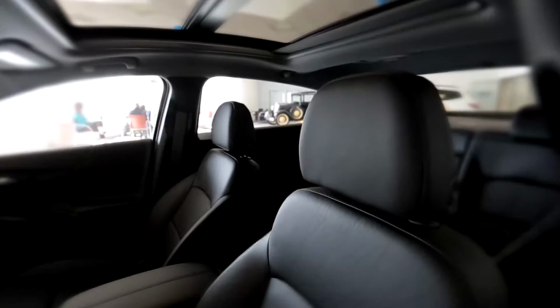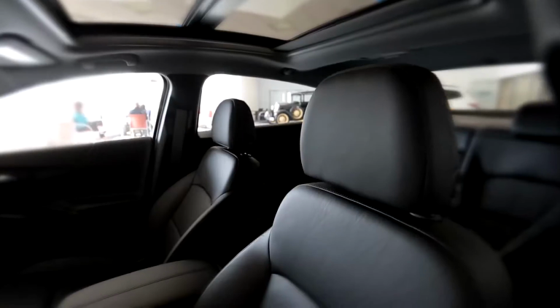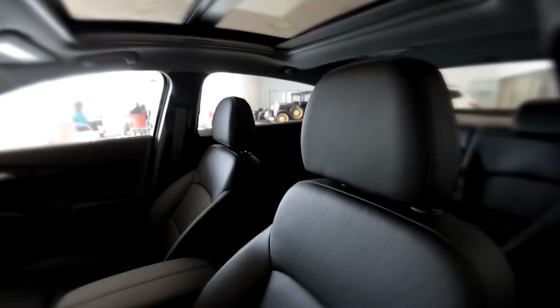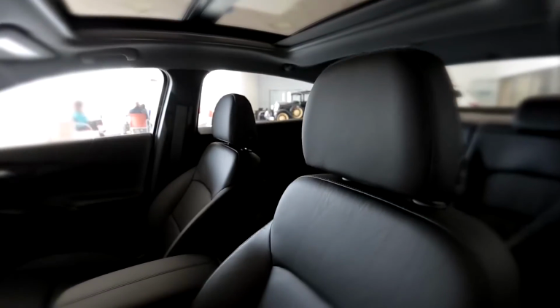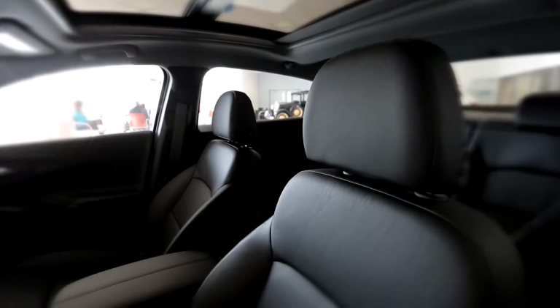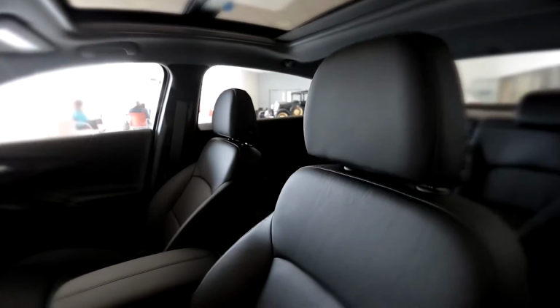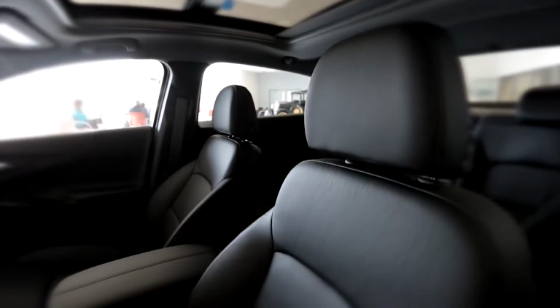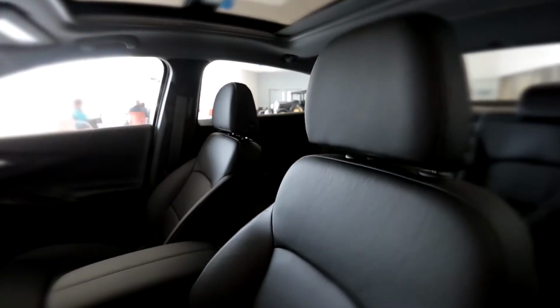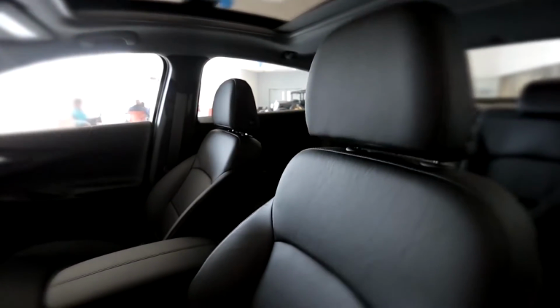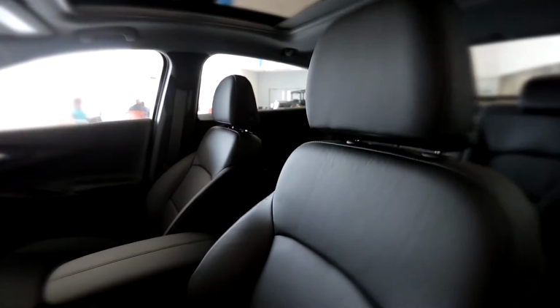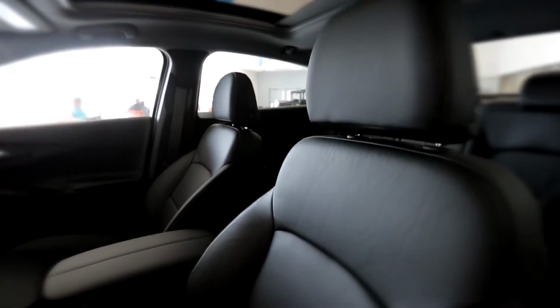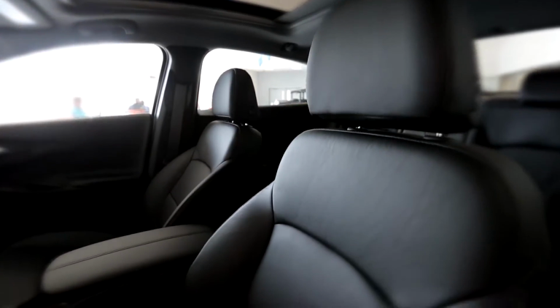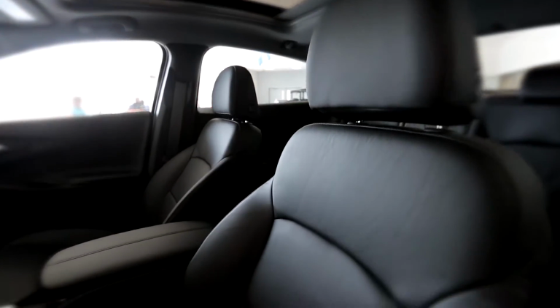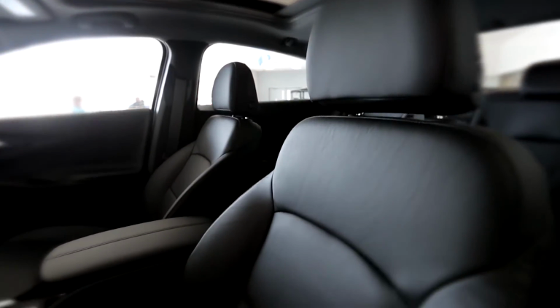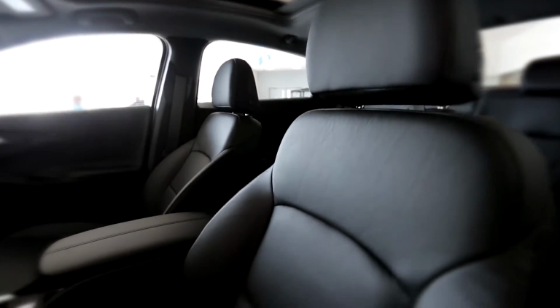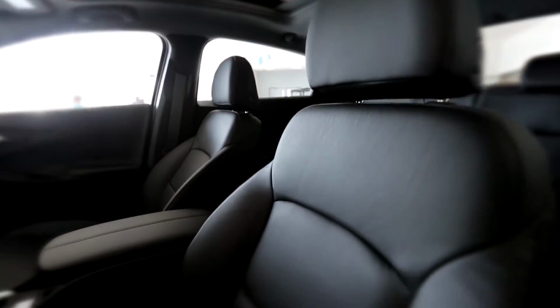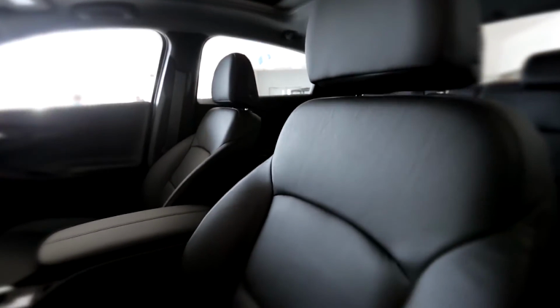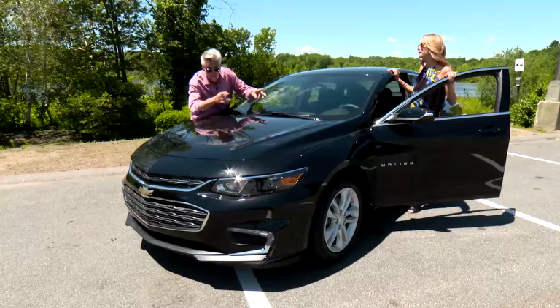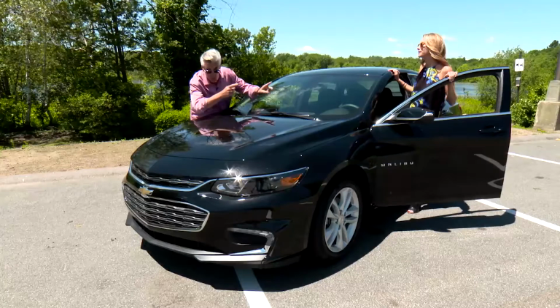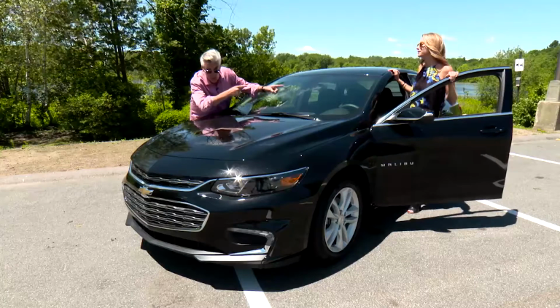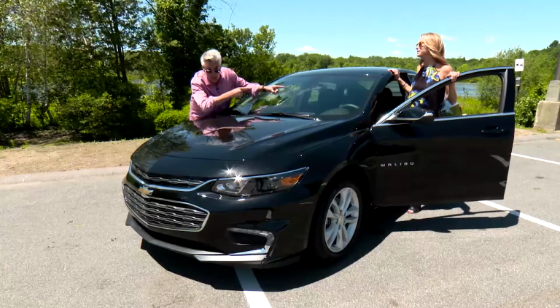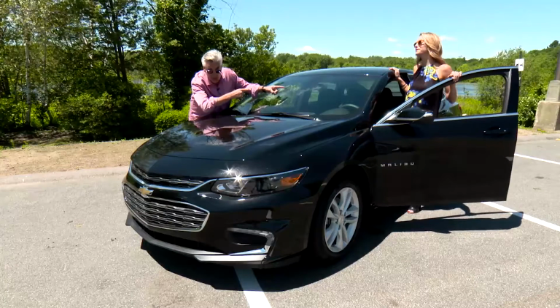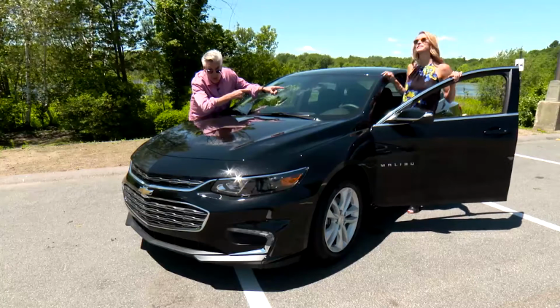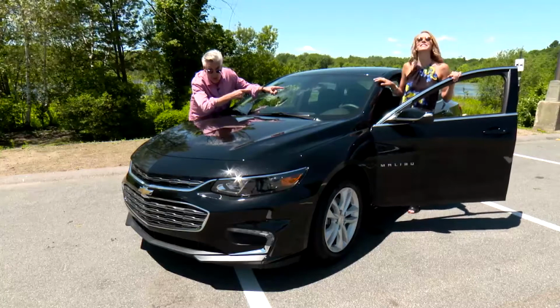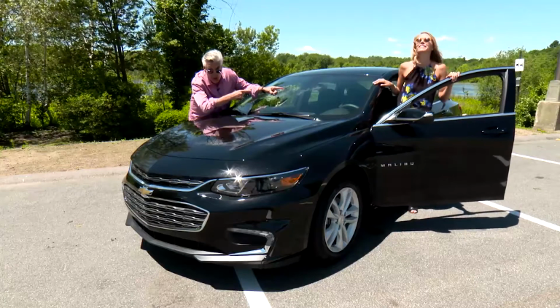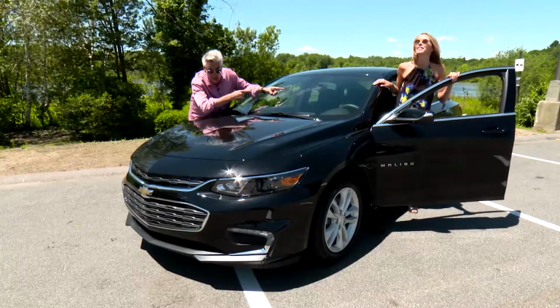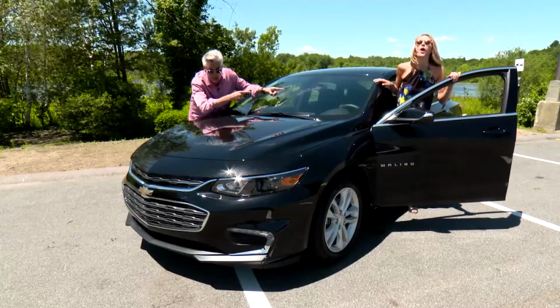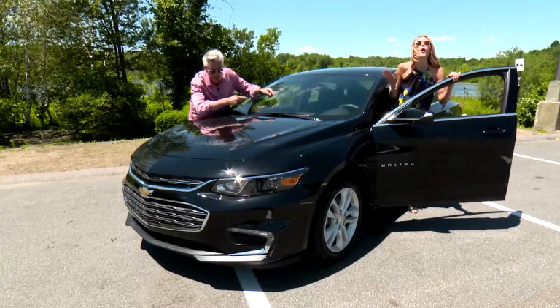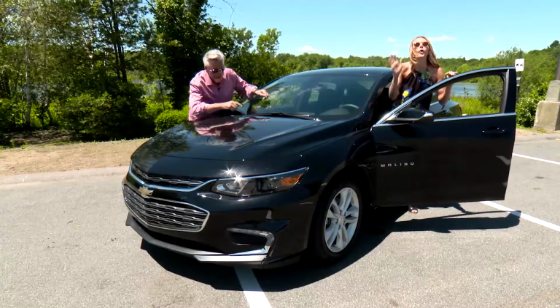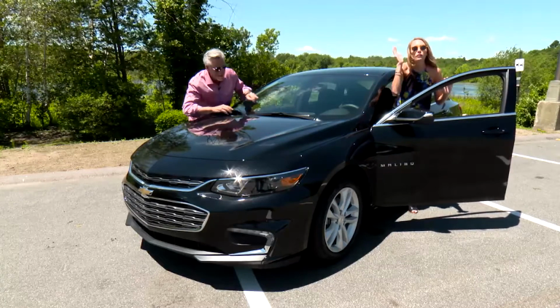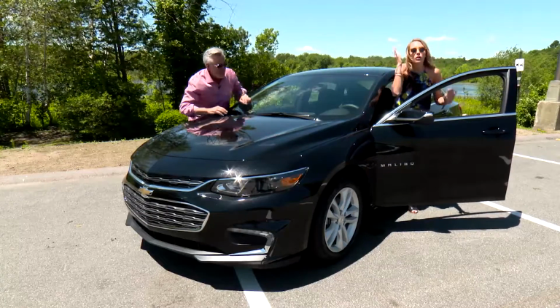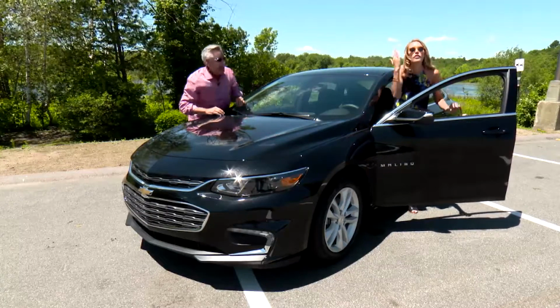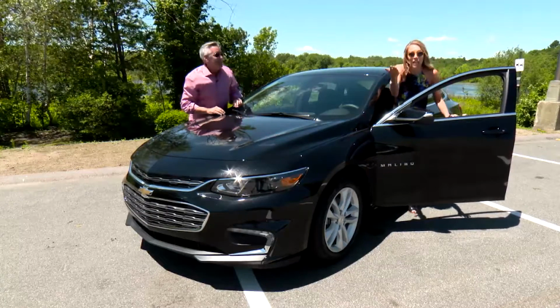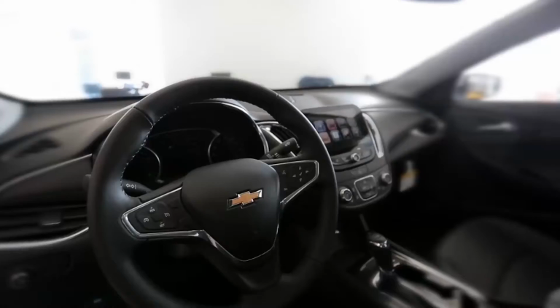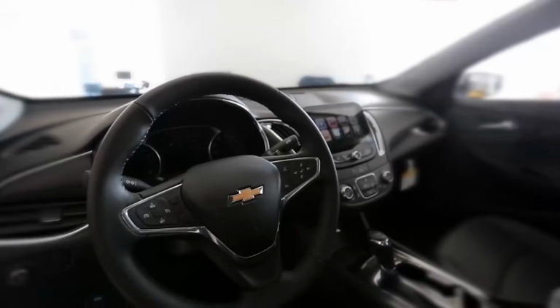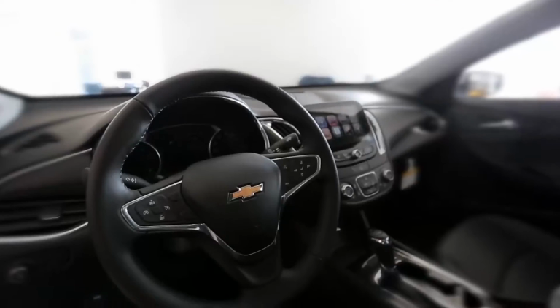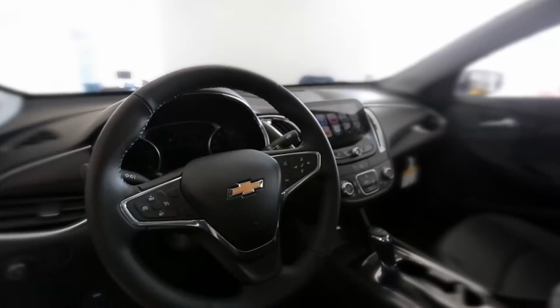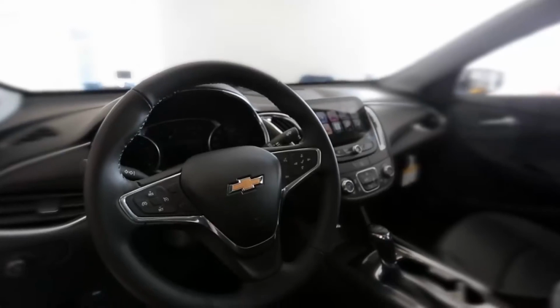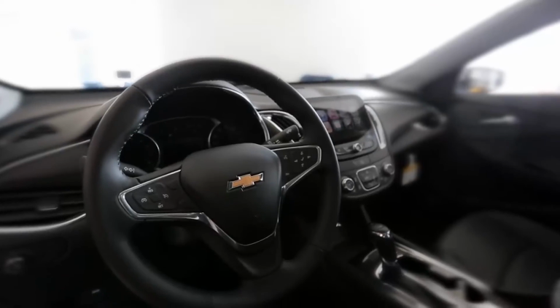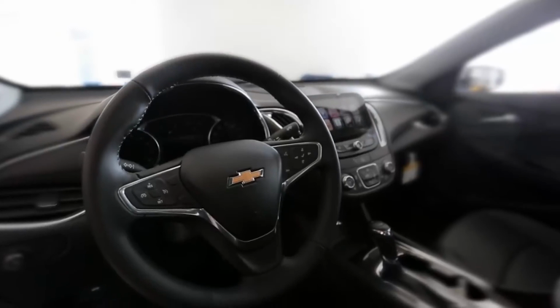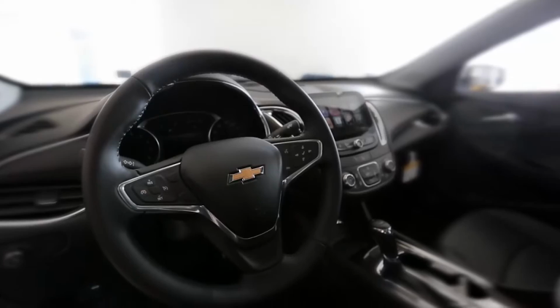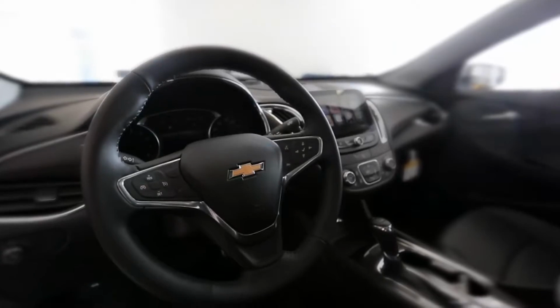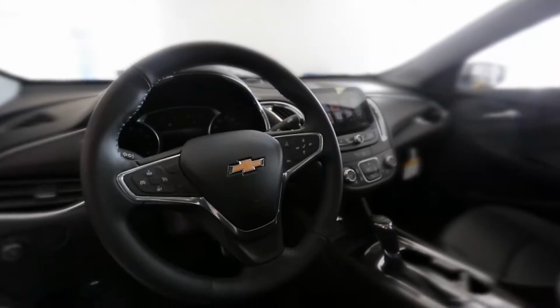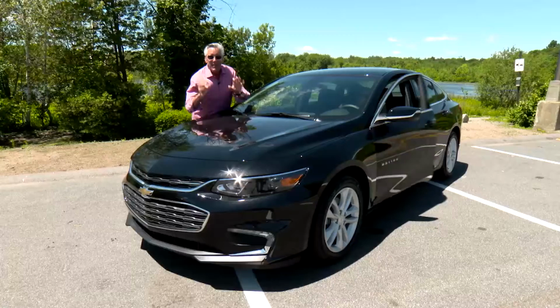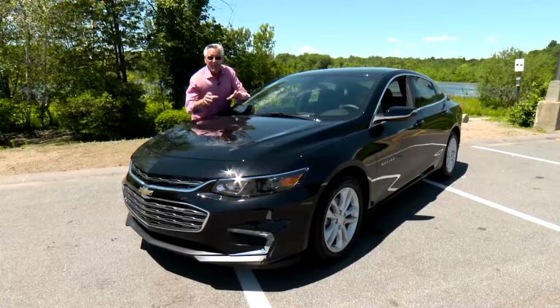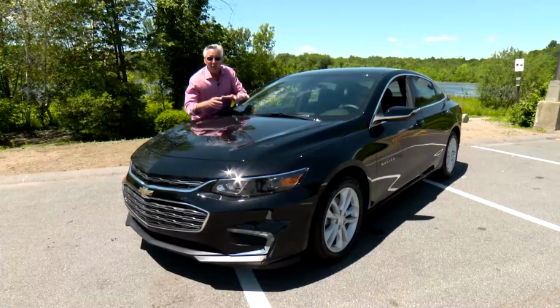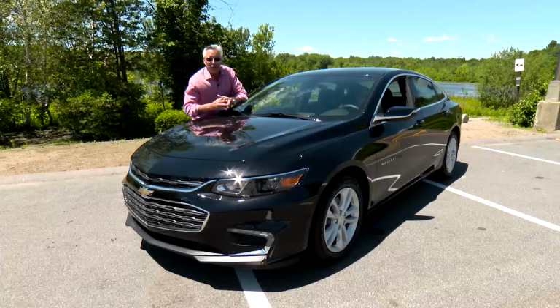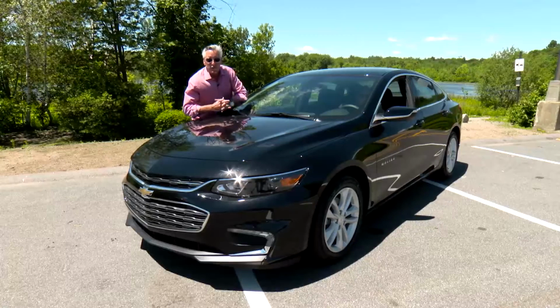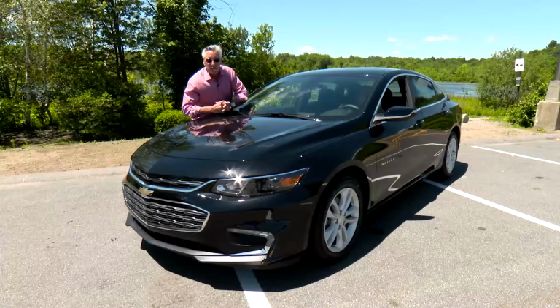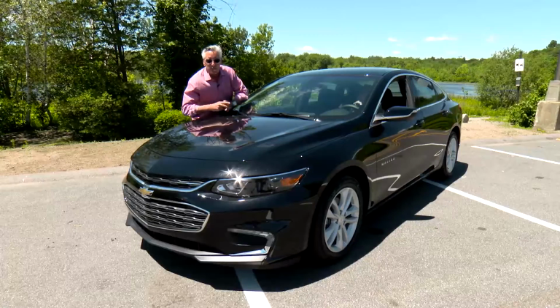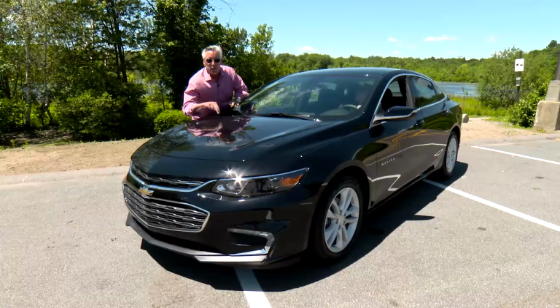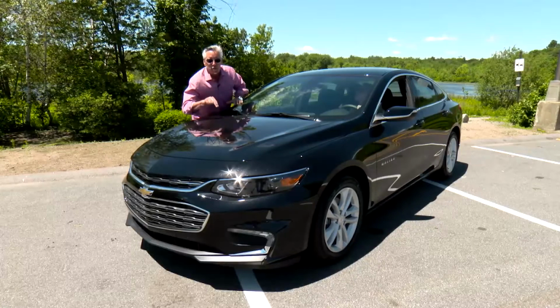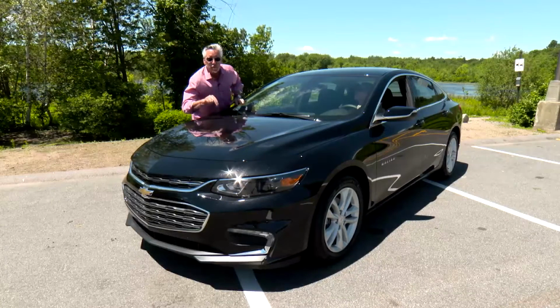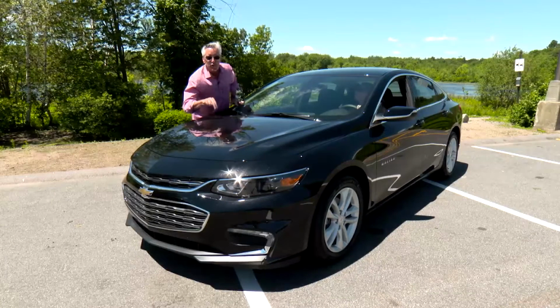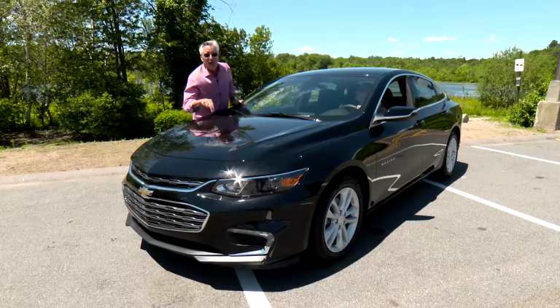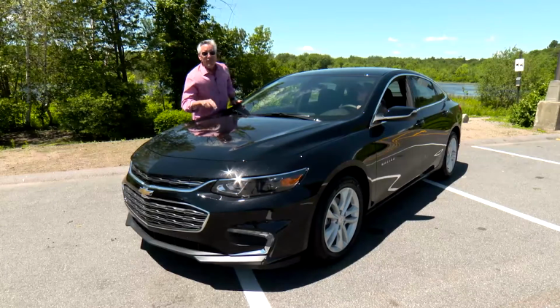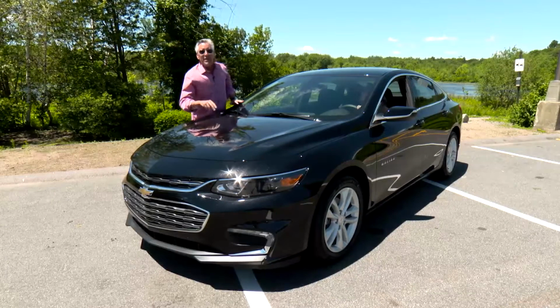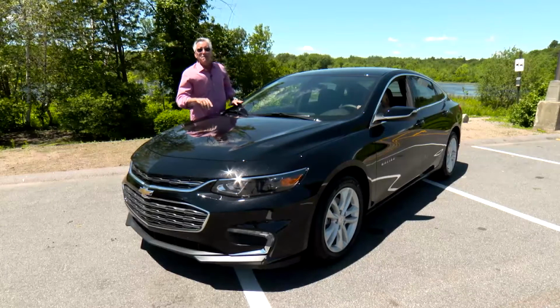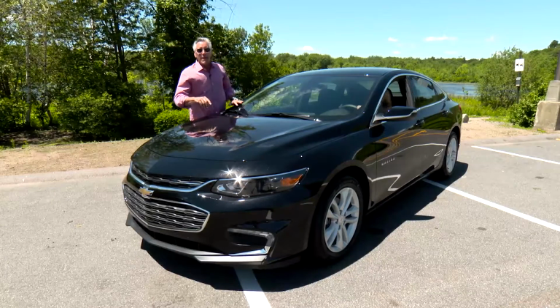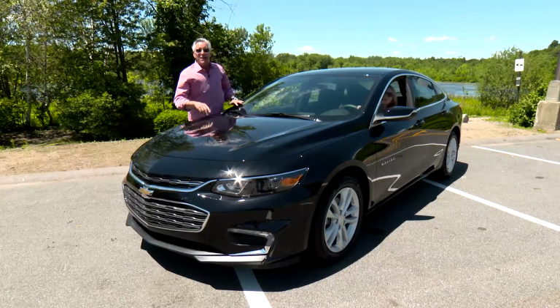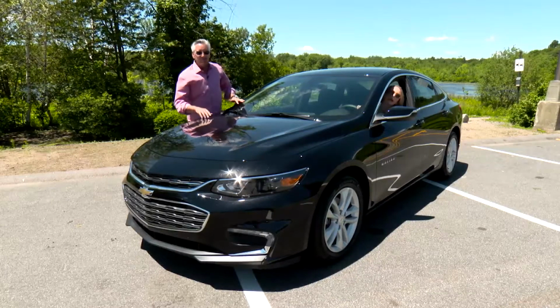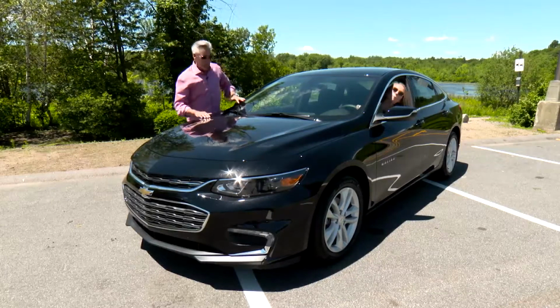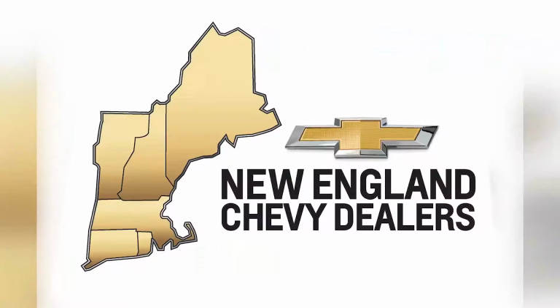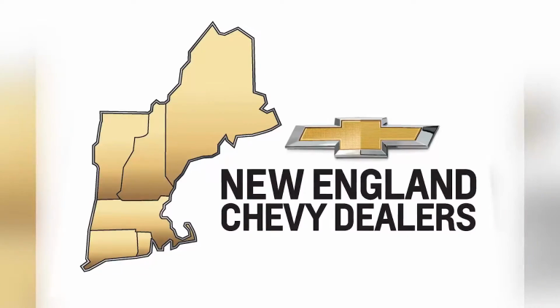And it's safe. Ten airbags, which is great when Jenny's driving, or if you have a young driver using the car.